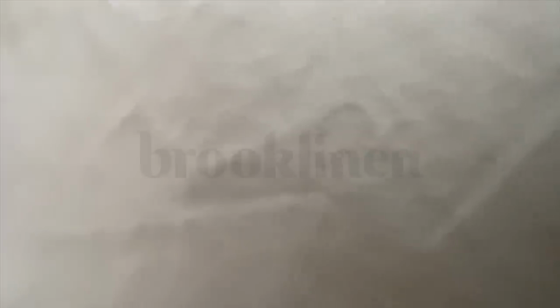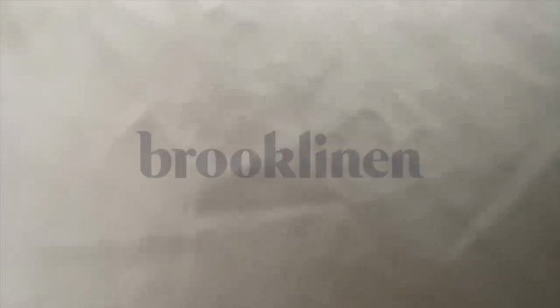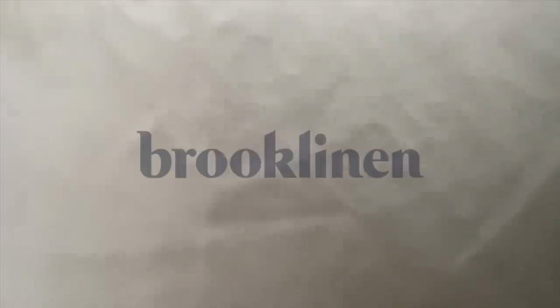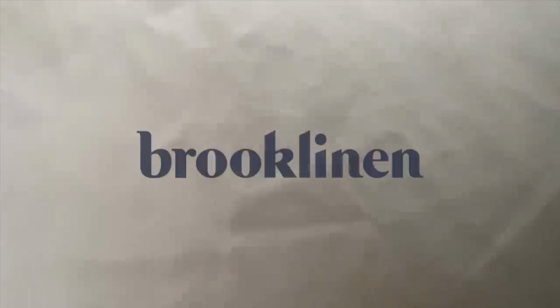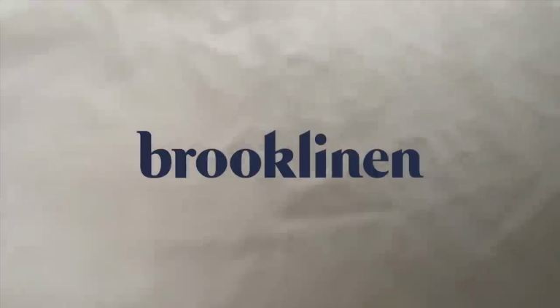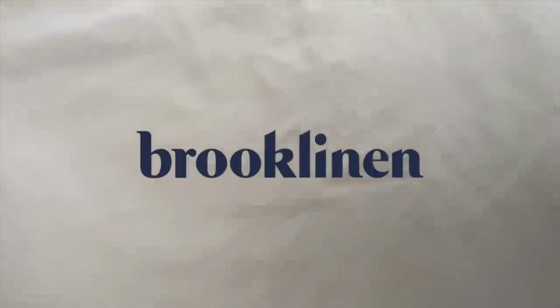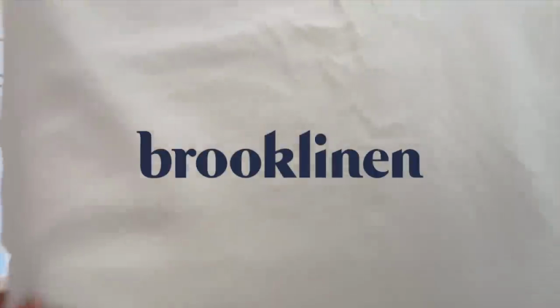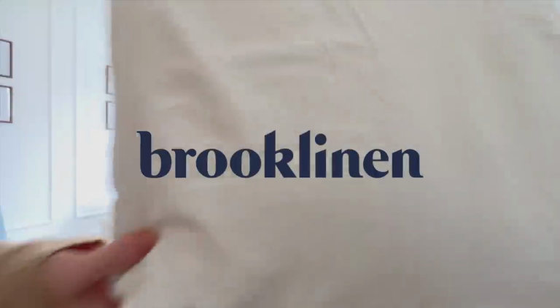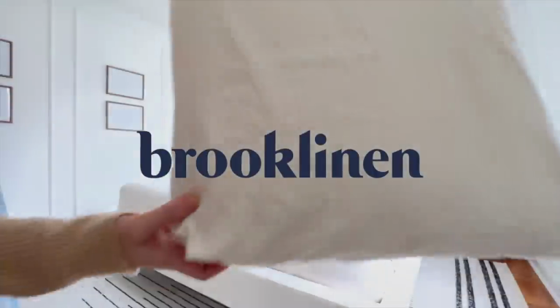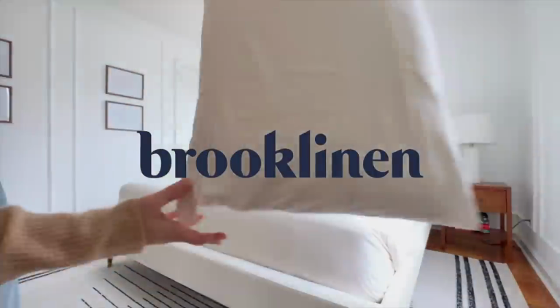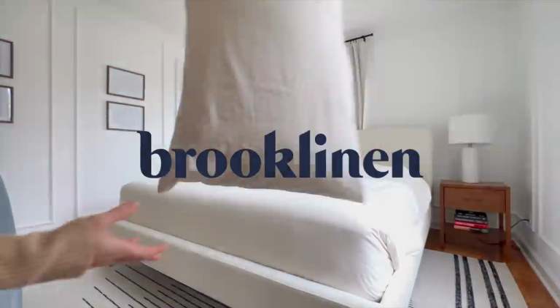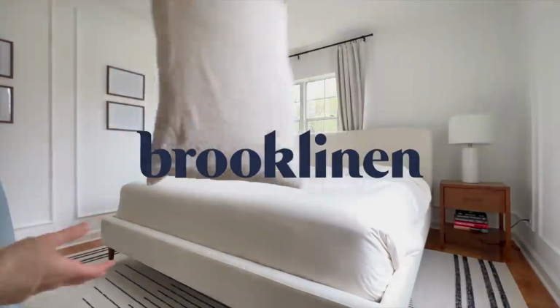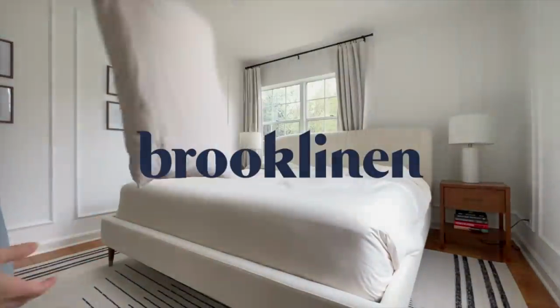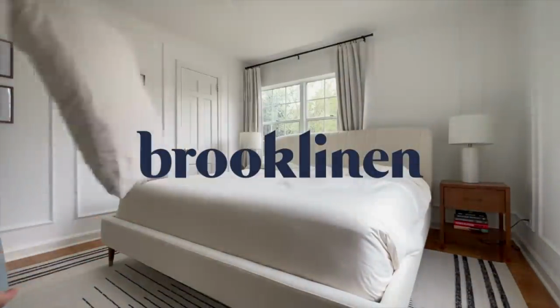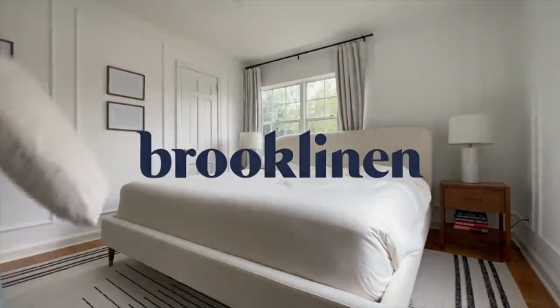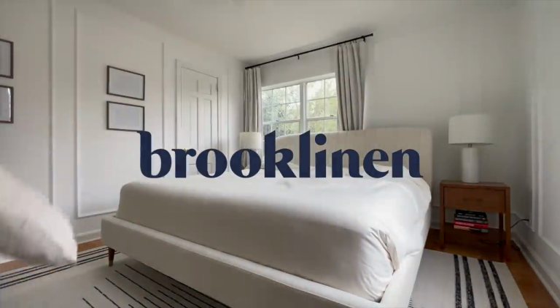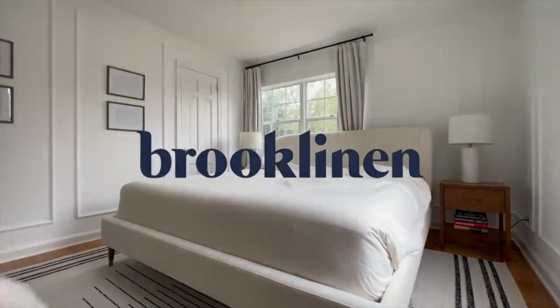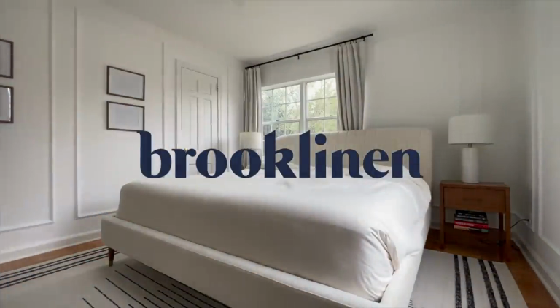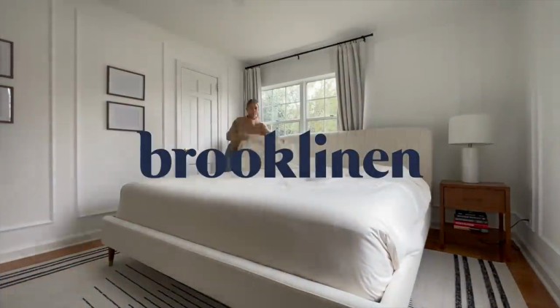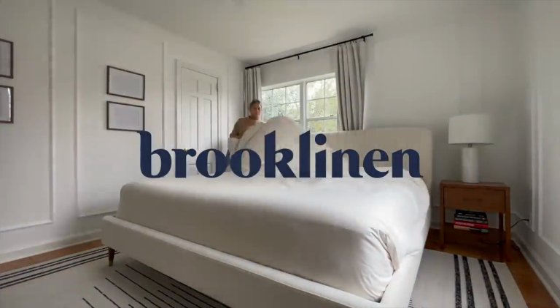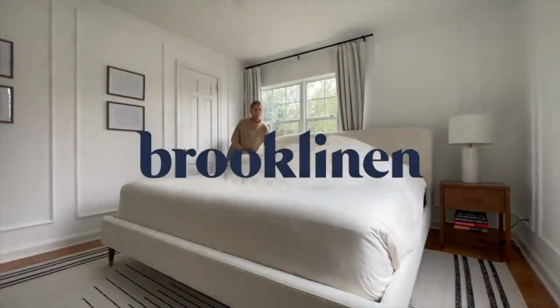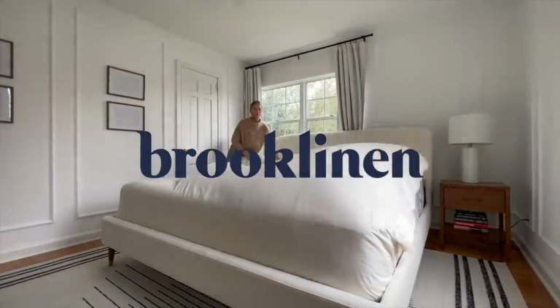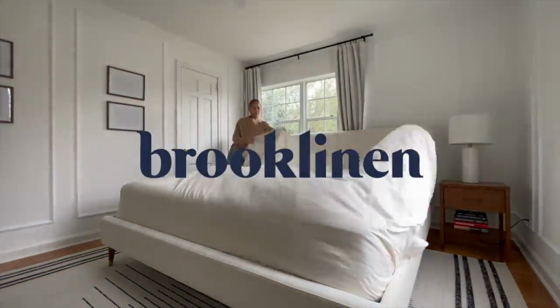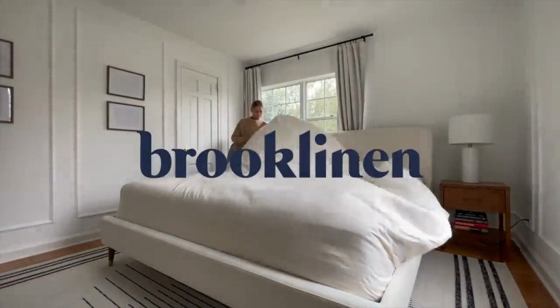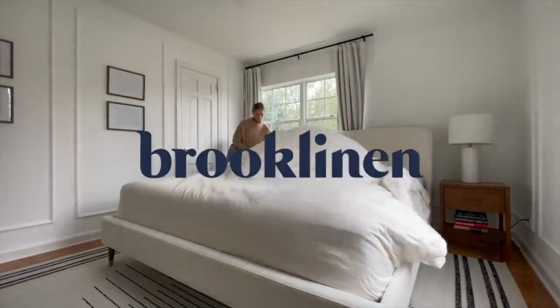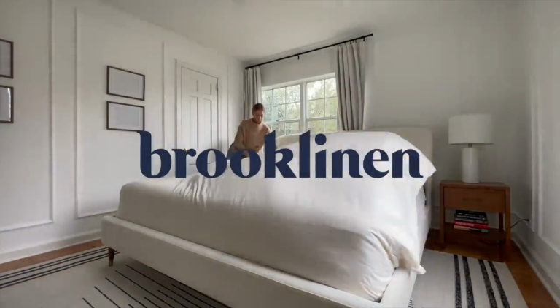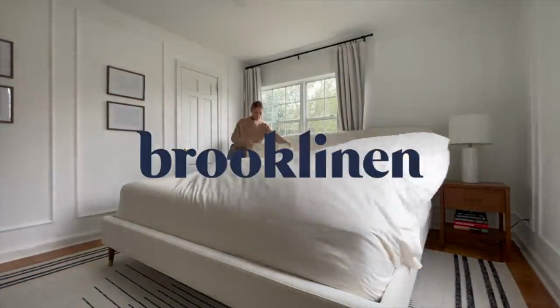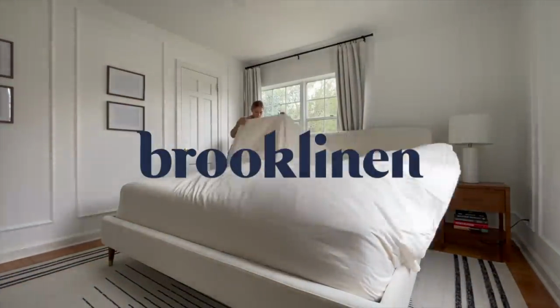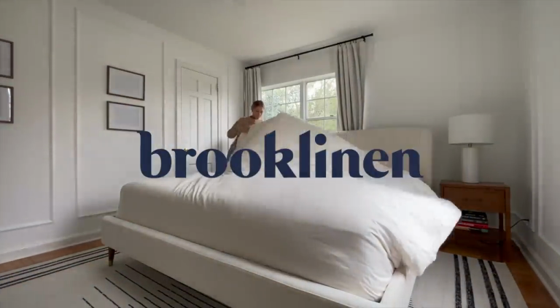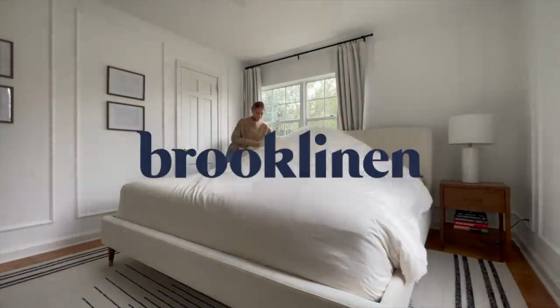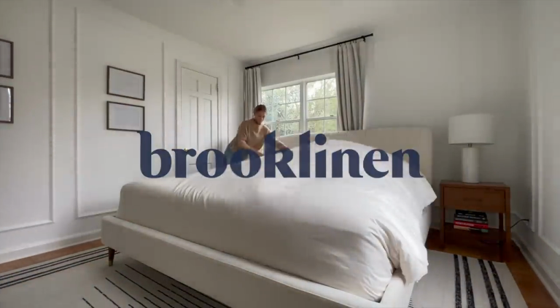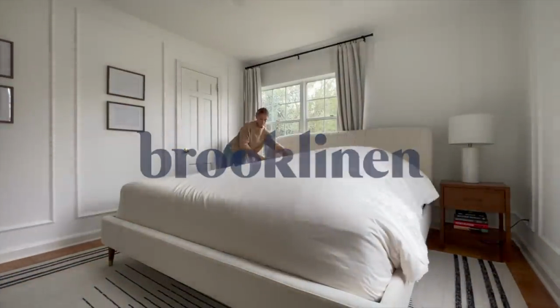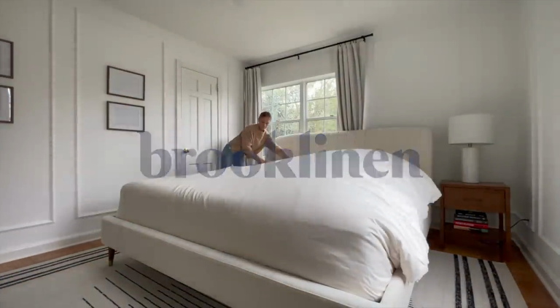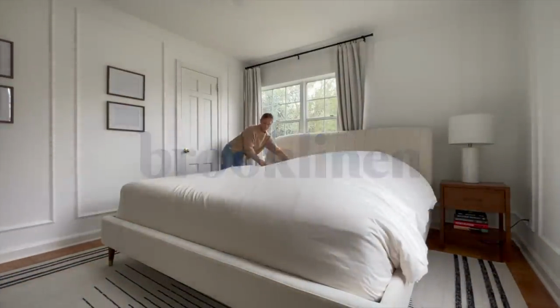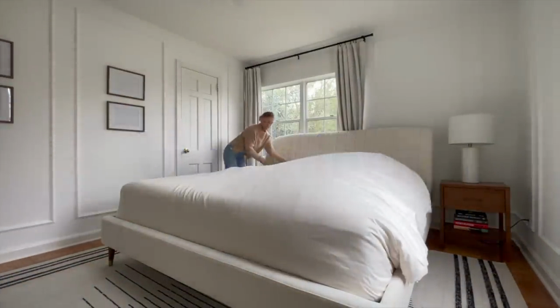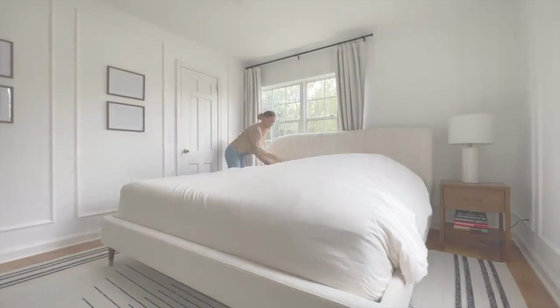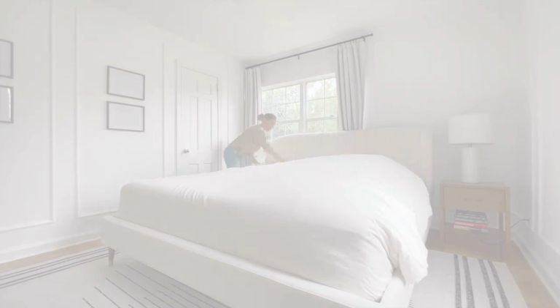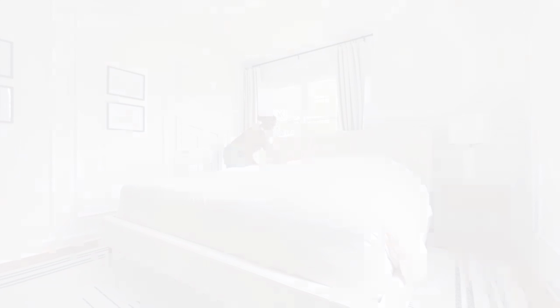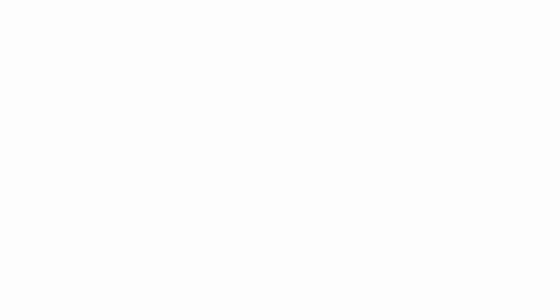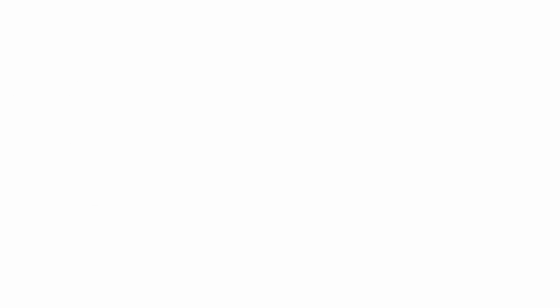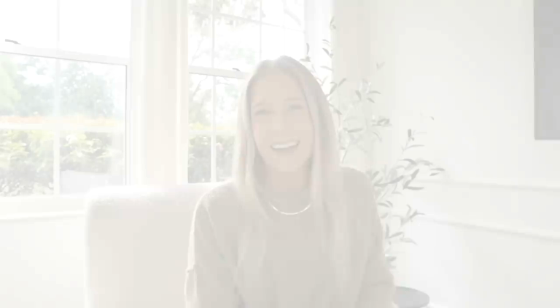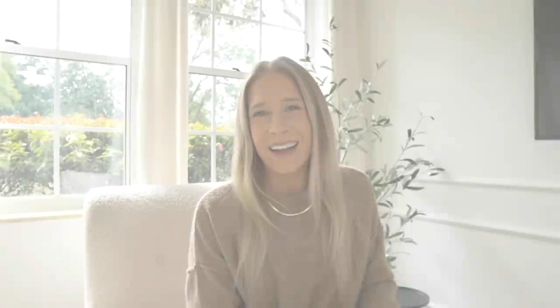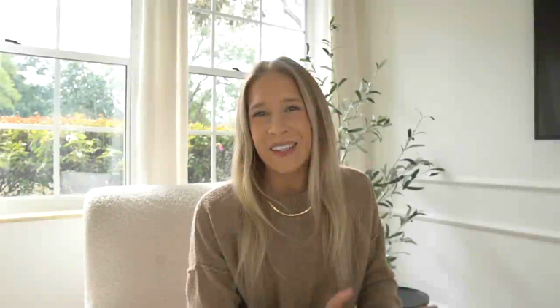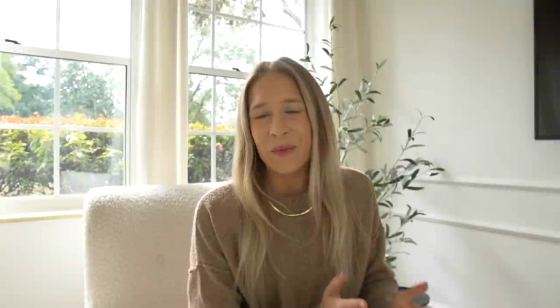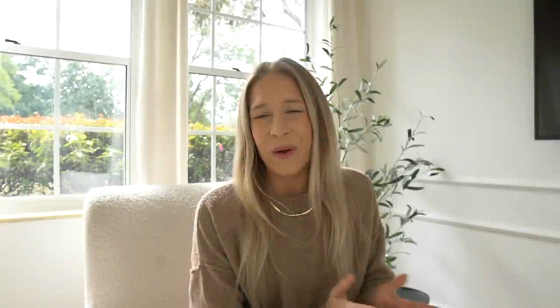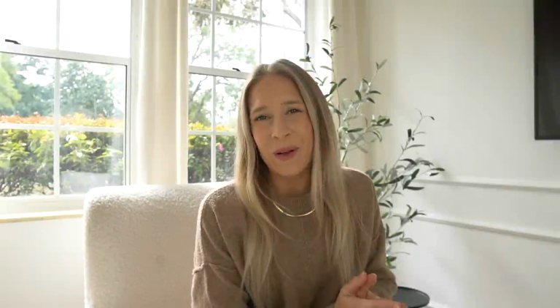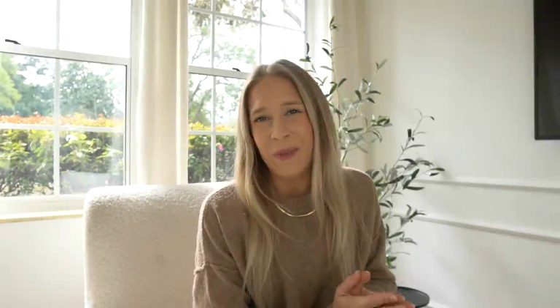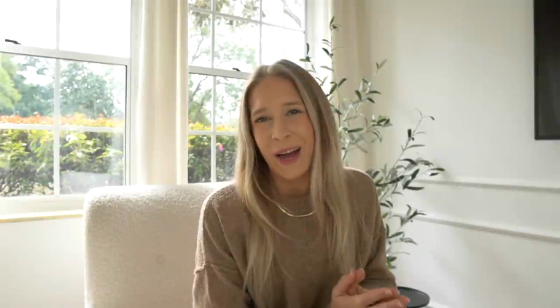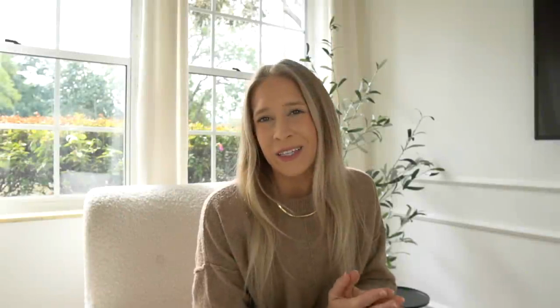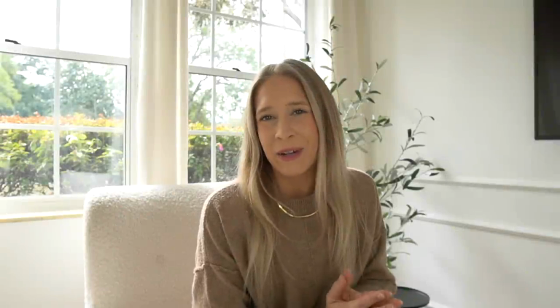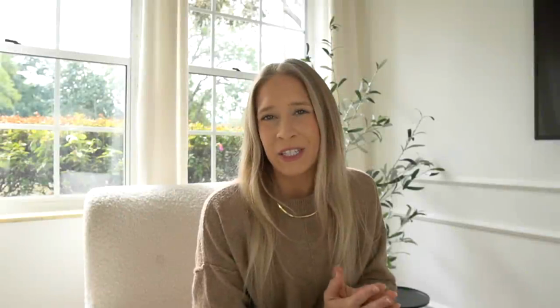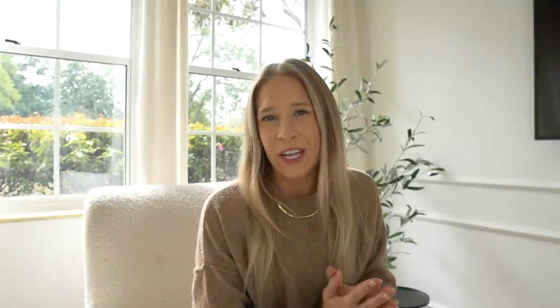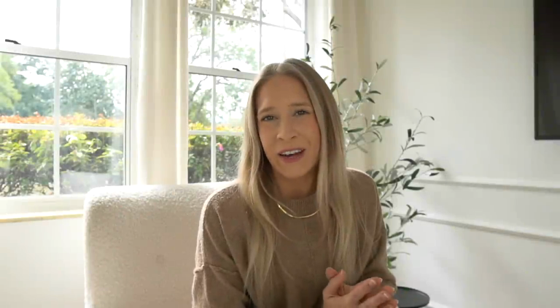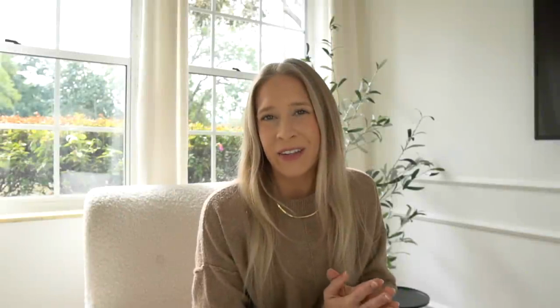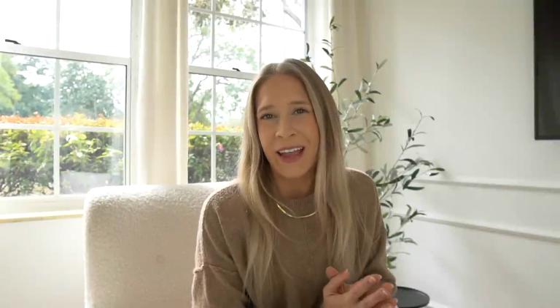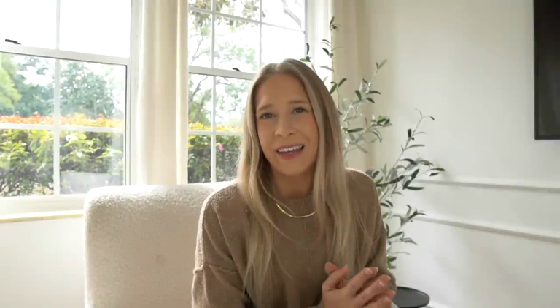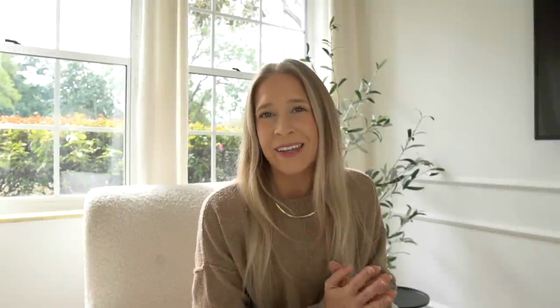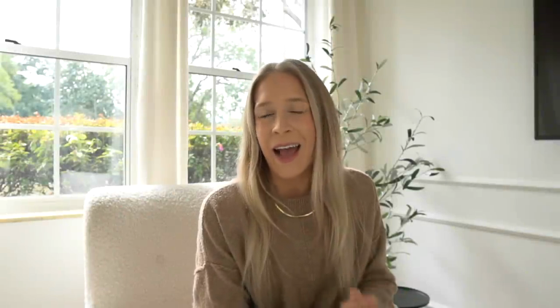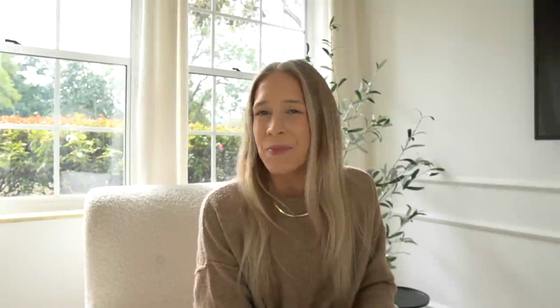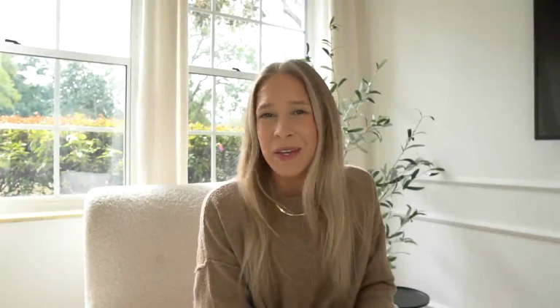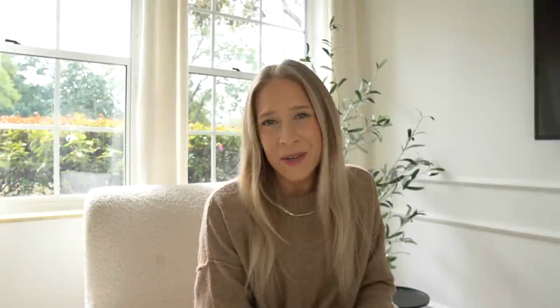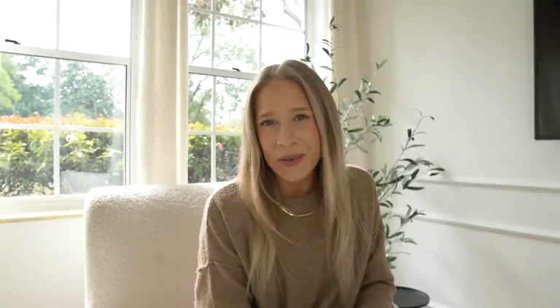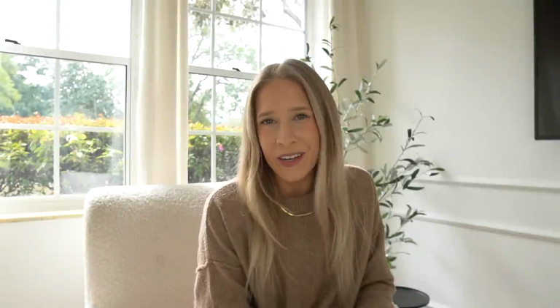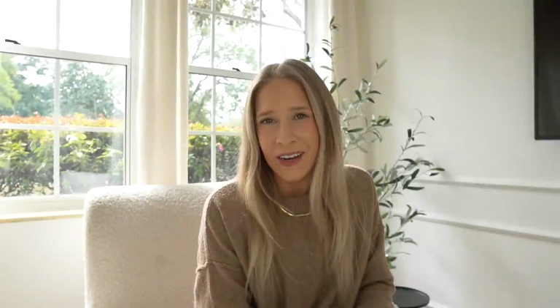Thanks to Brooklinen for sponsoring today's video. Hi guys, welcome back to my channel and happy new year.